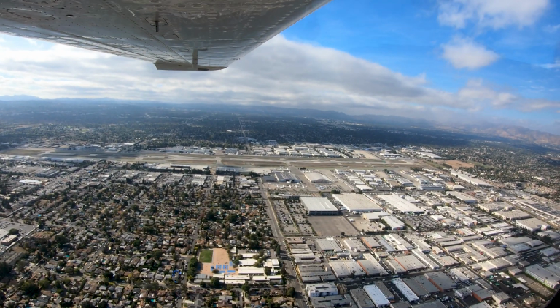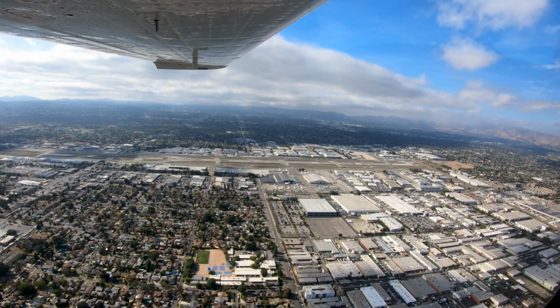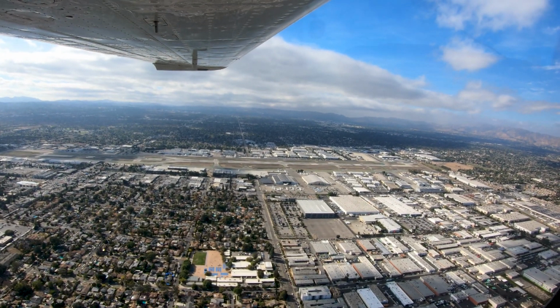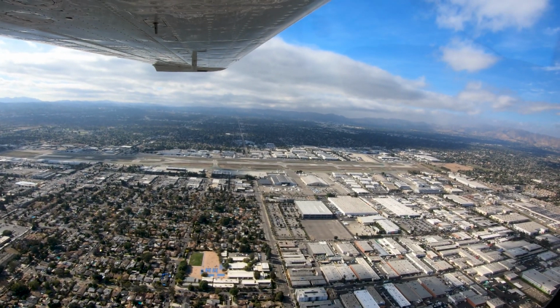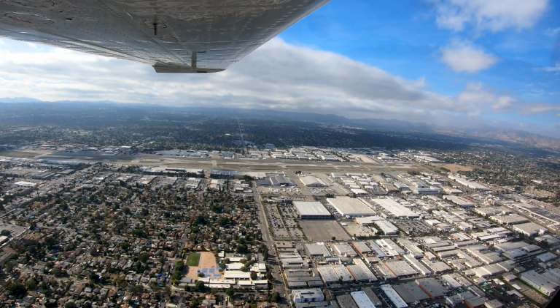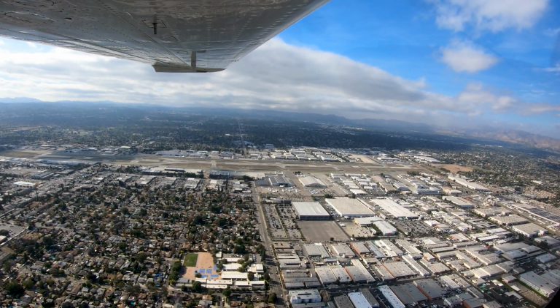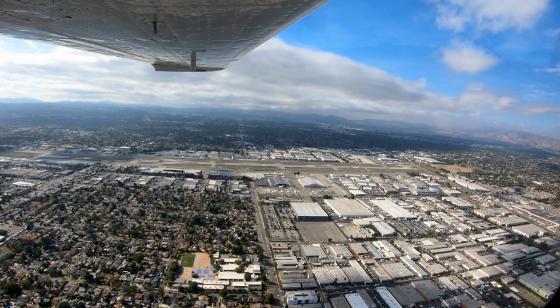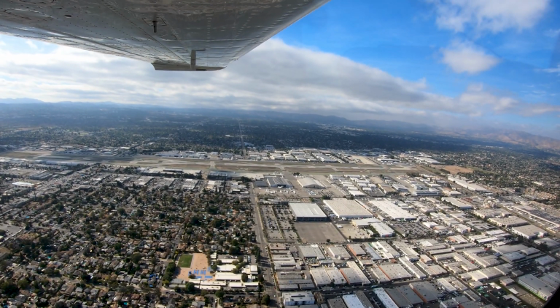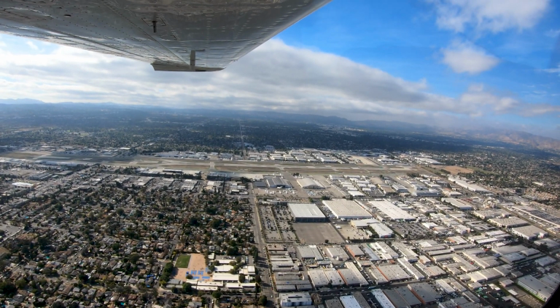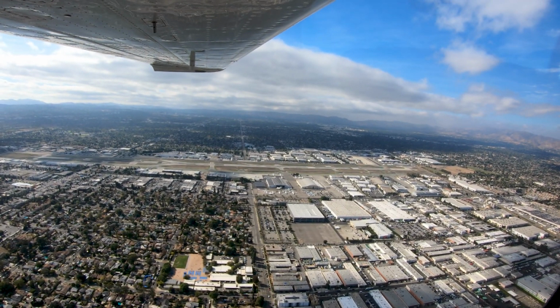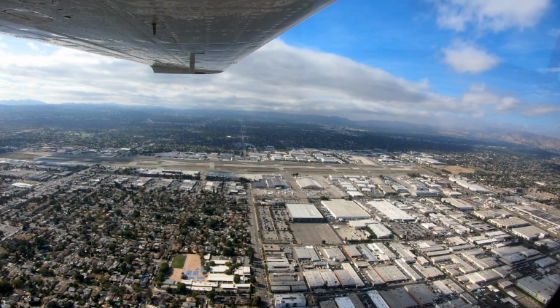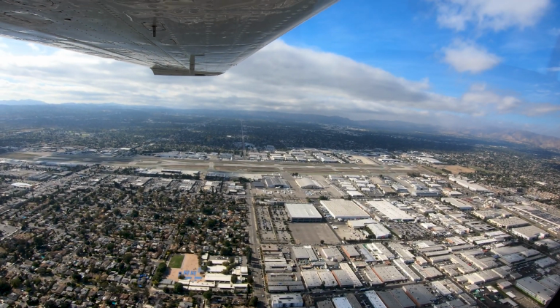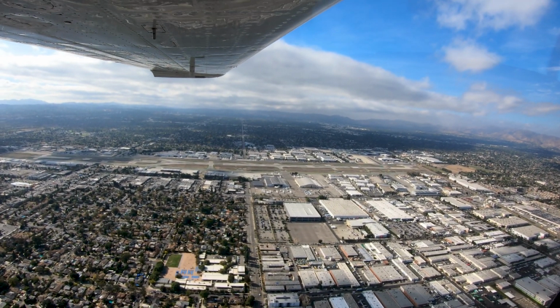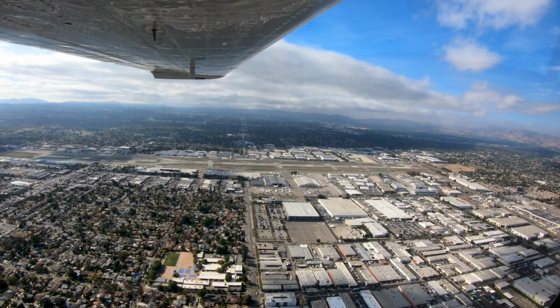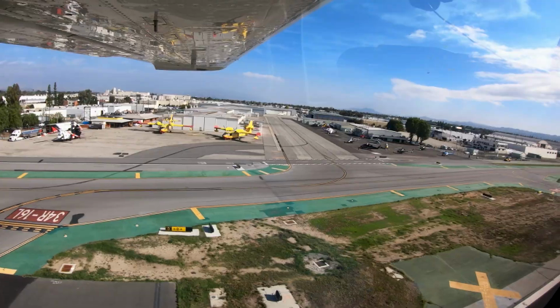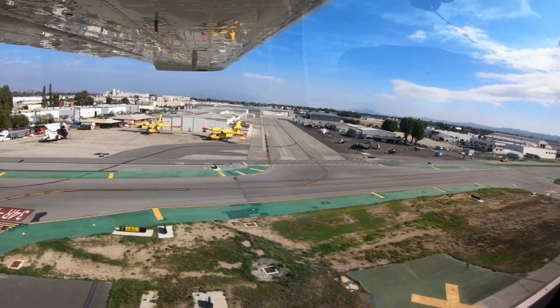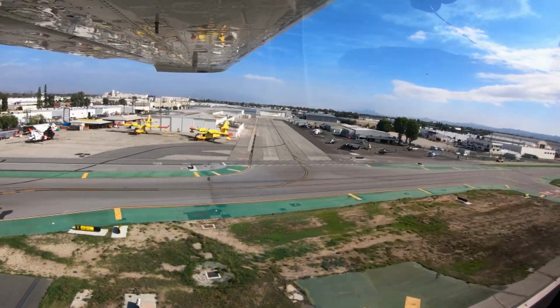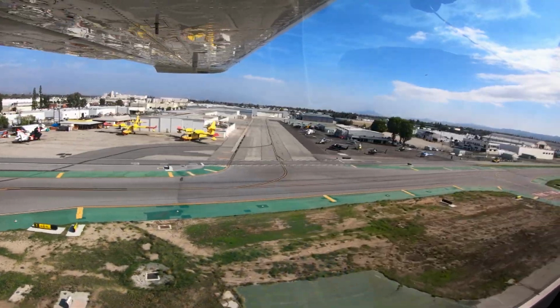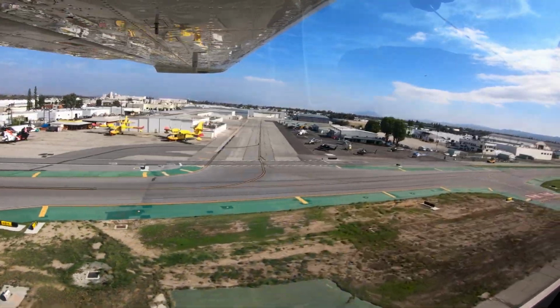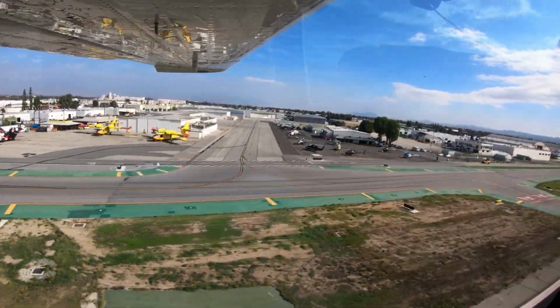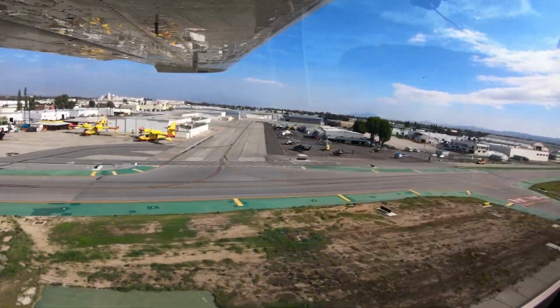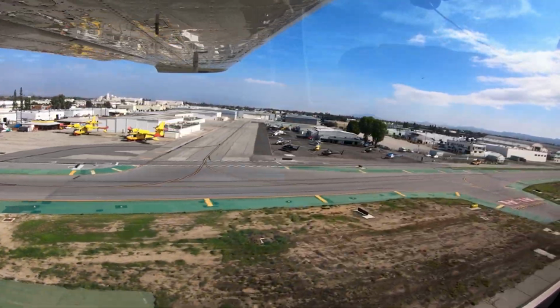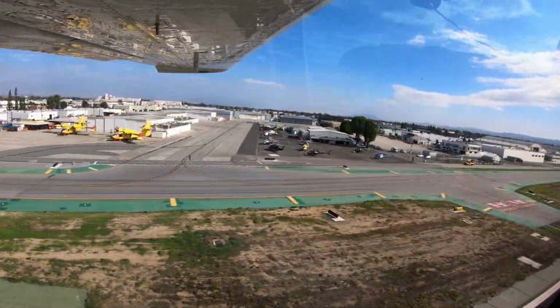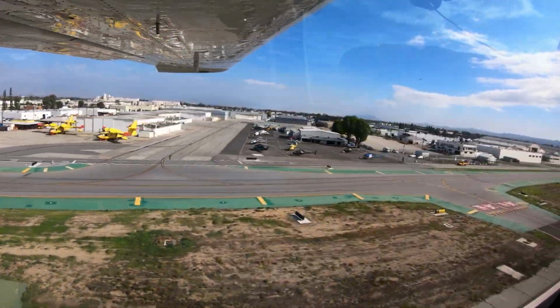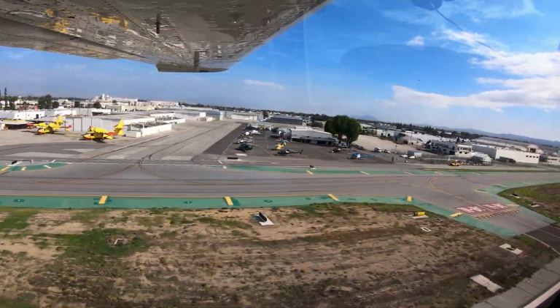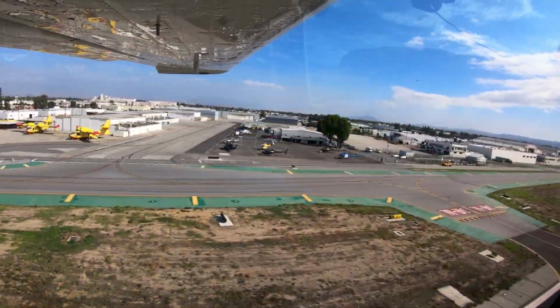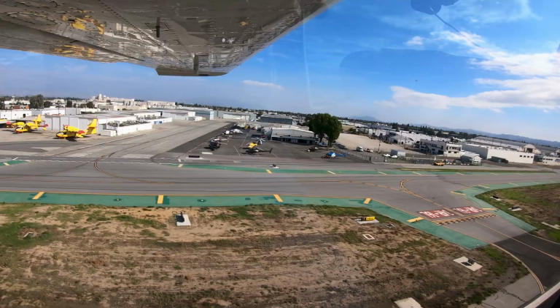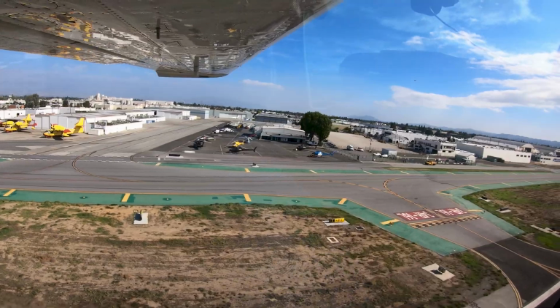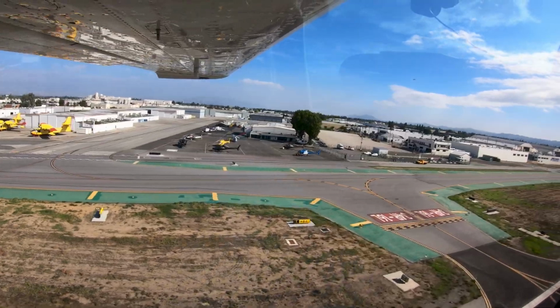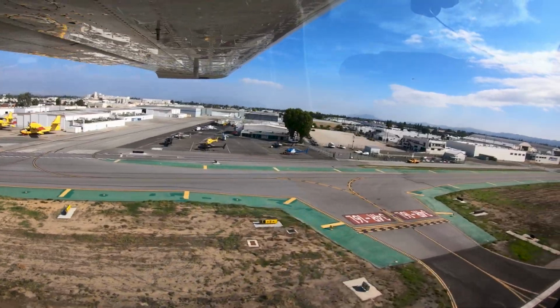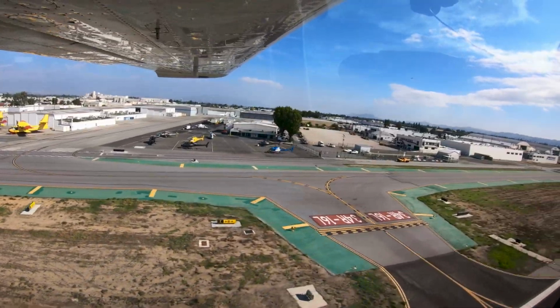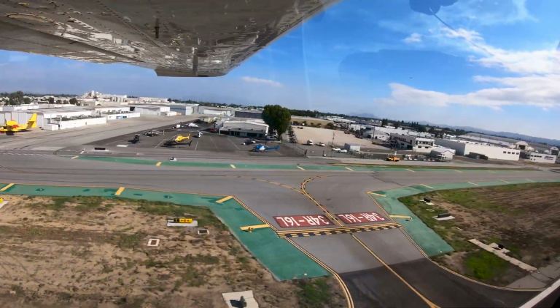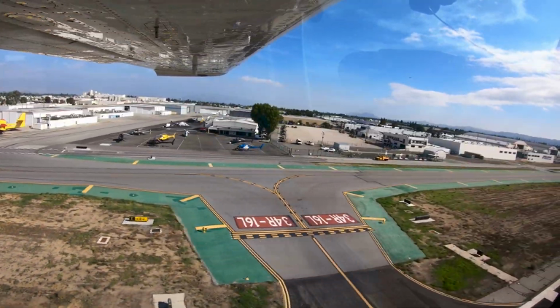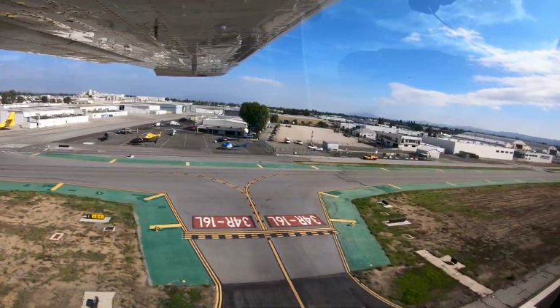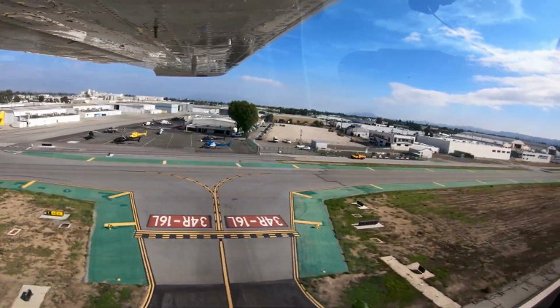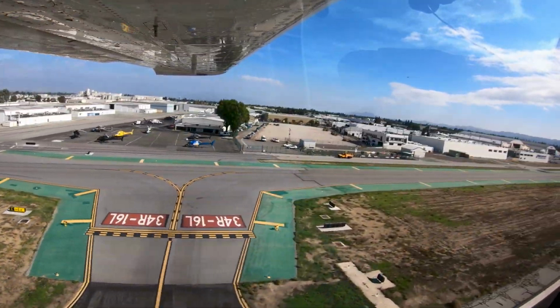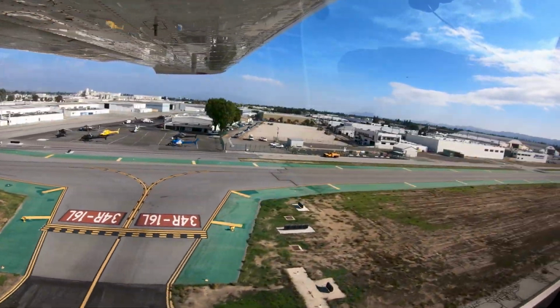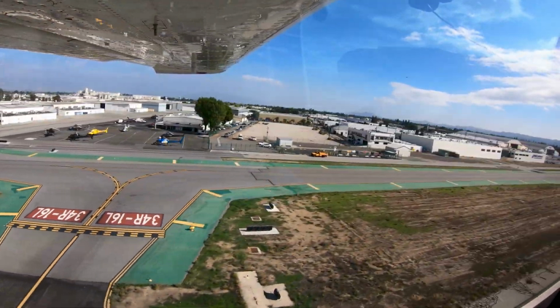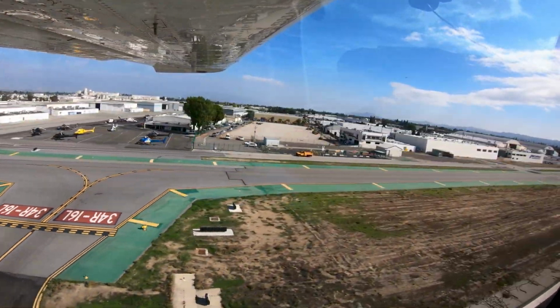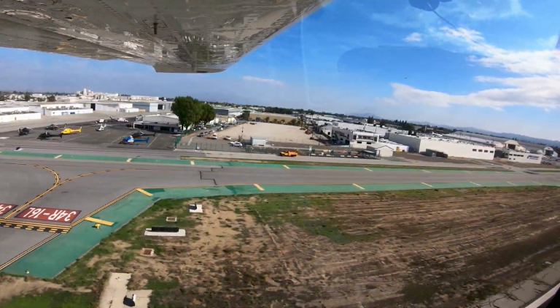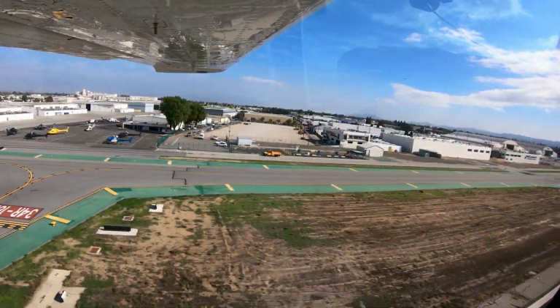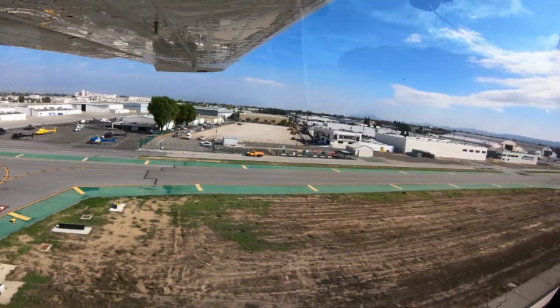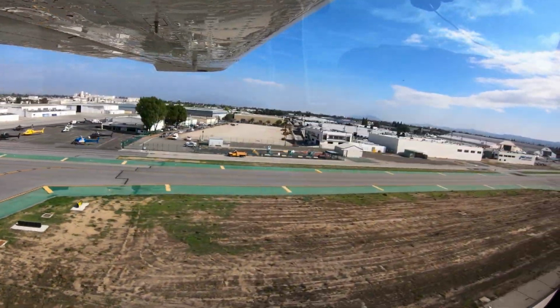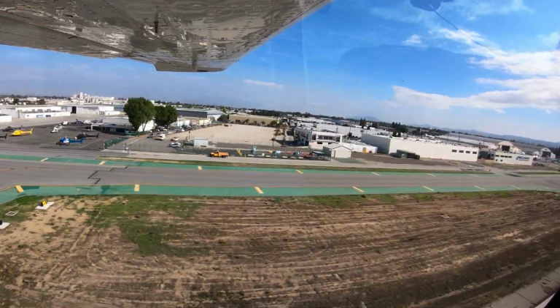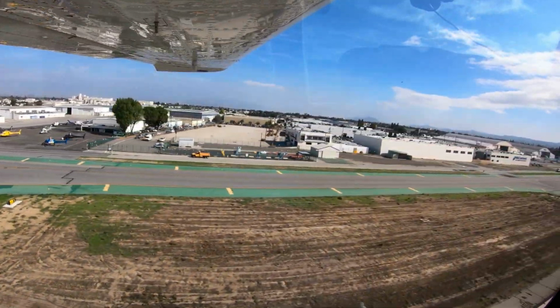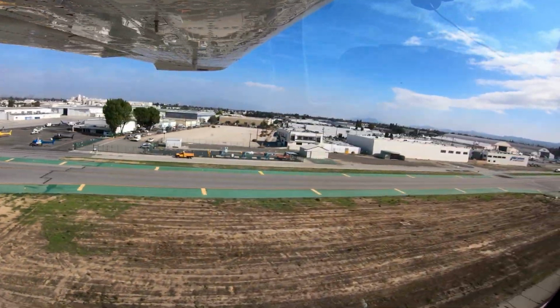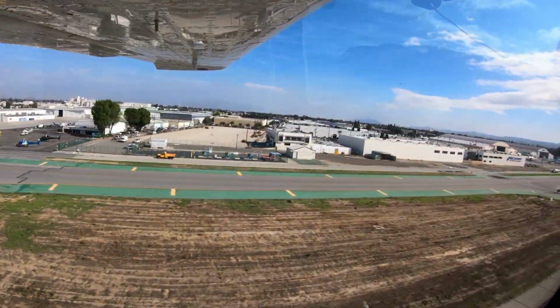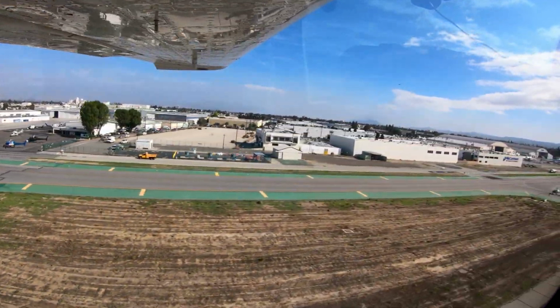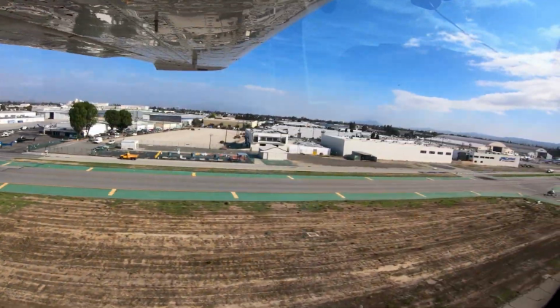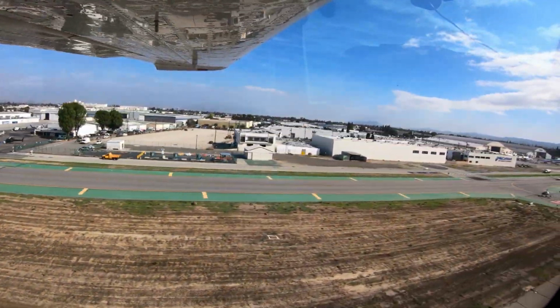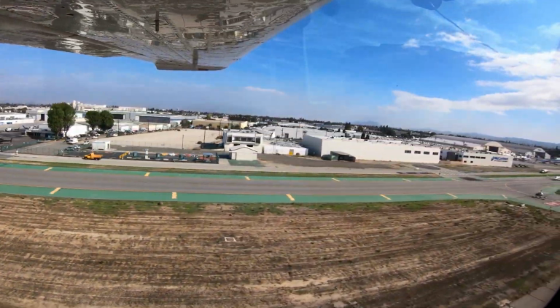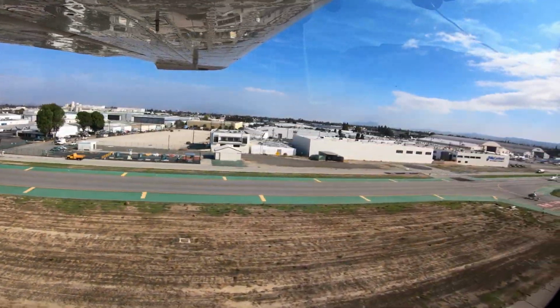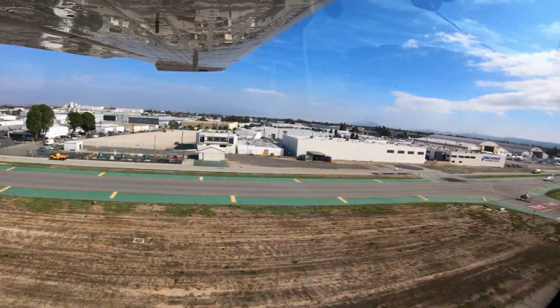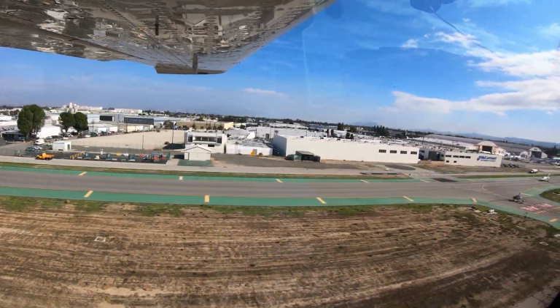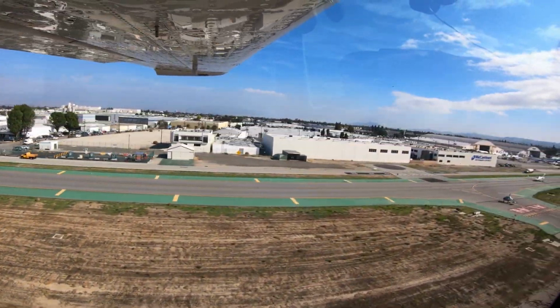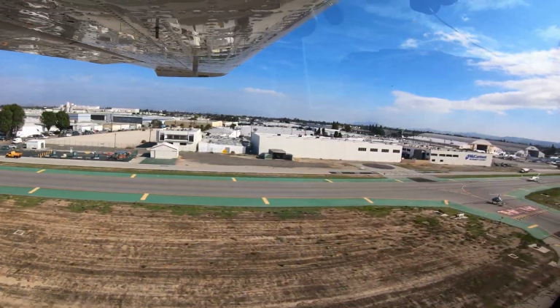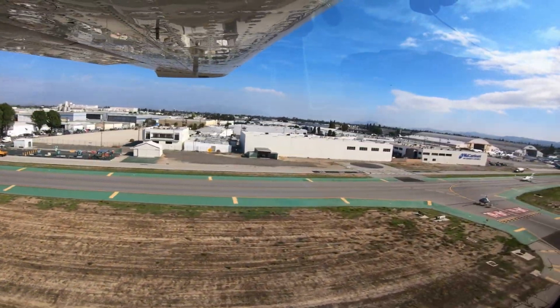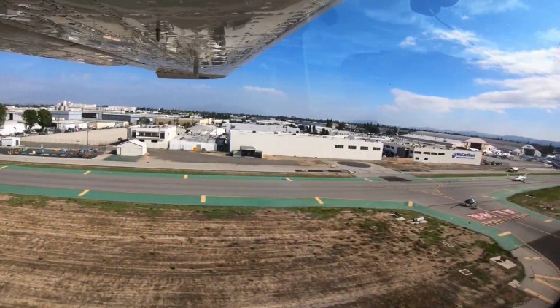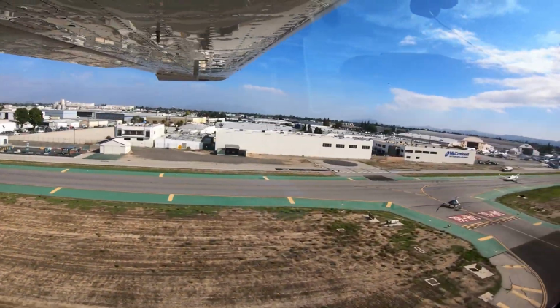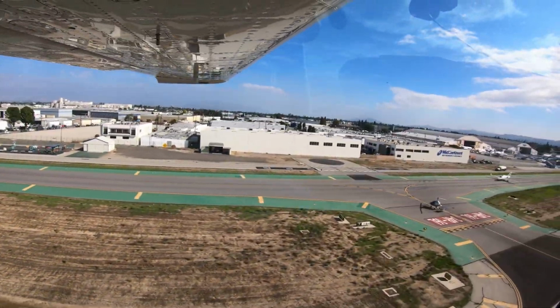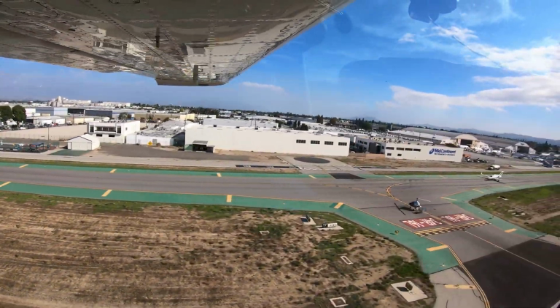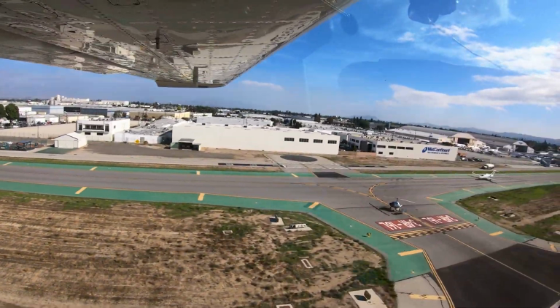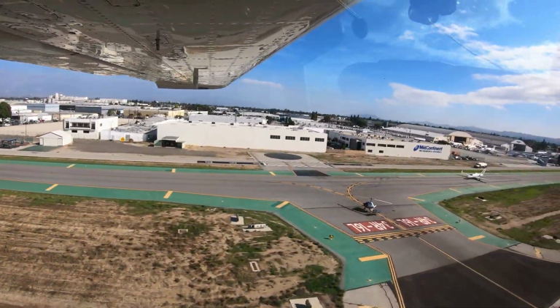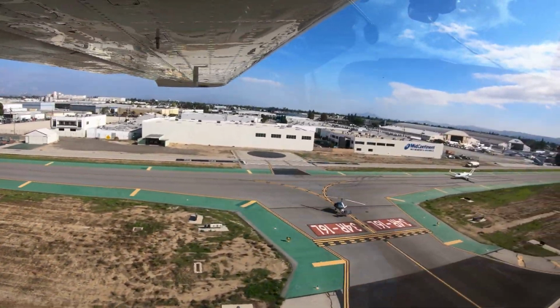We hope this short video helps you prepare for your trip to the Van Nuys Airport. It's always better to know before you go.